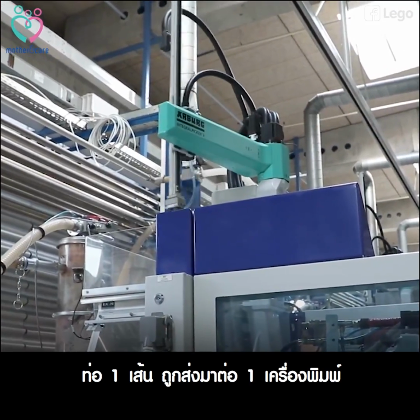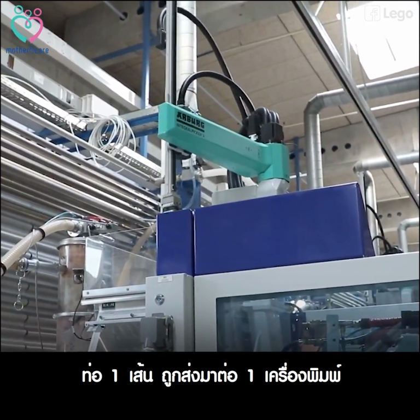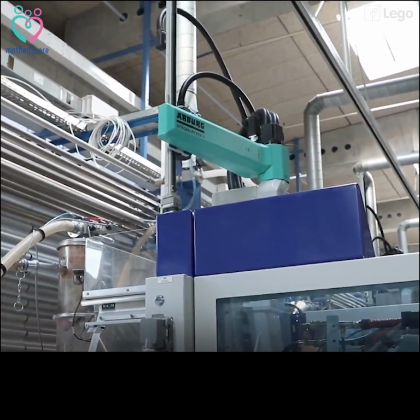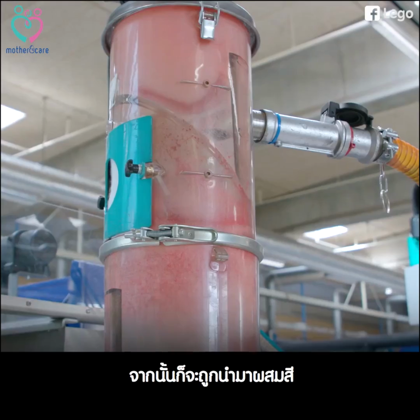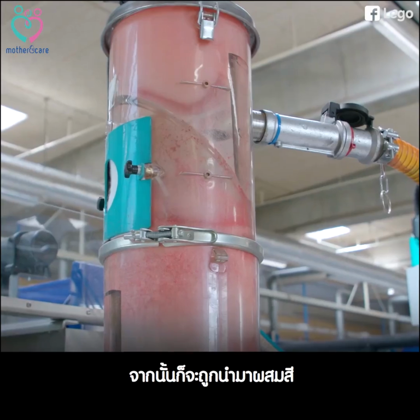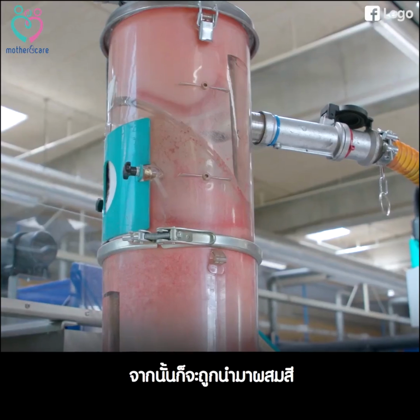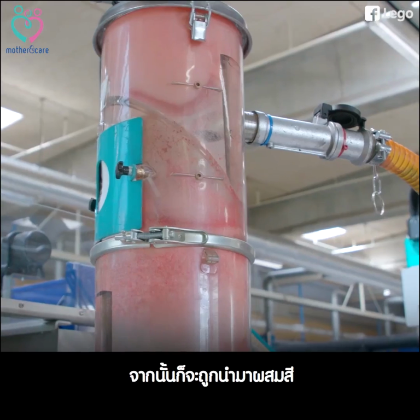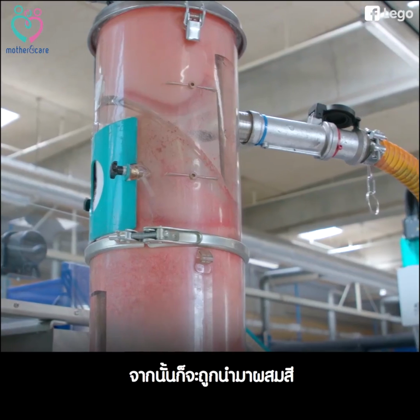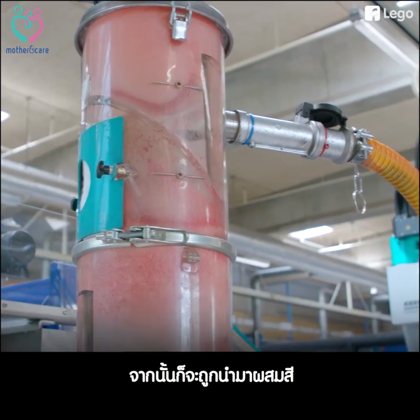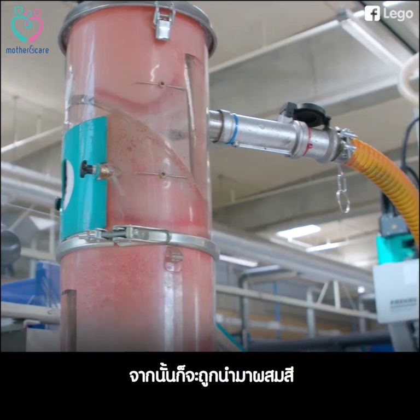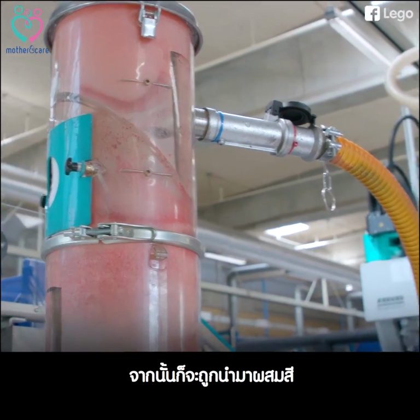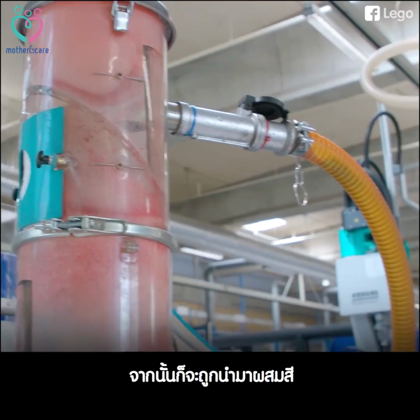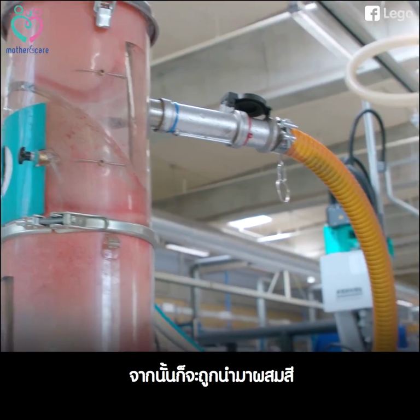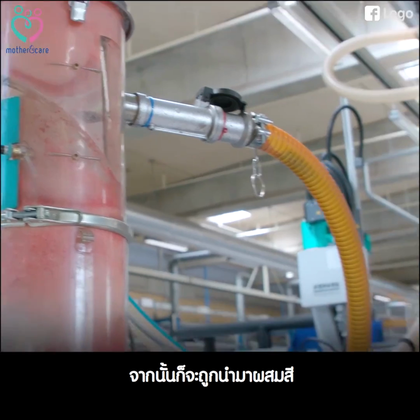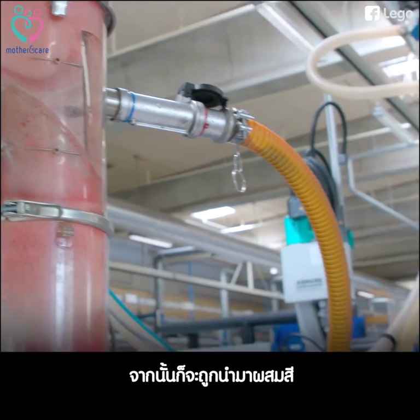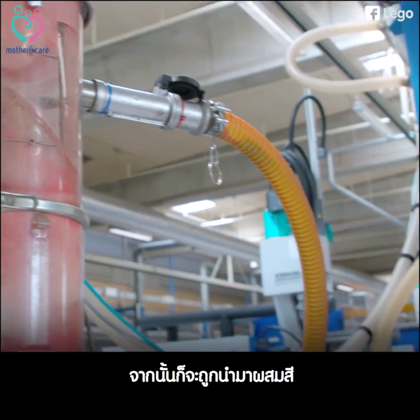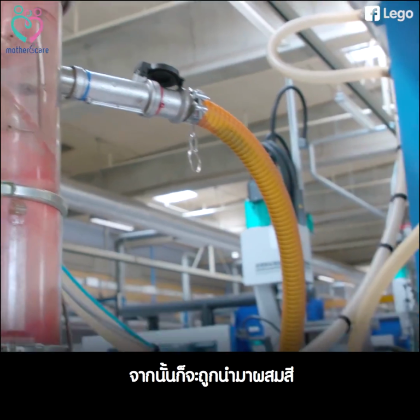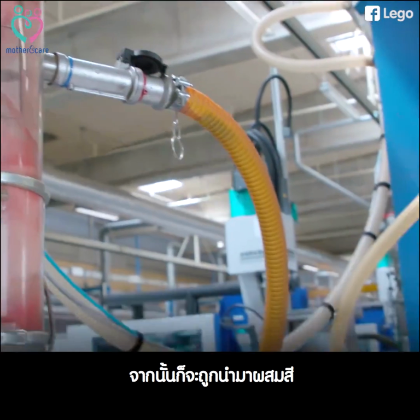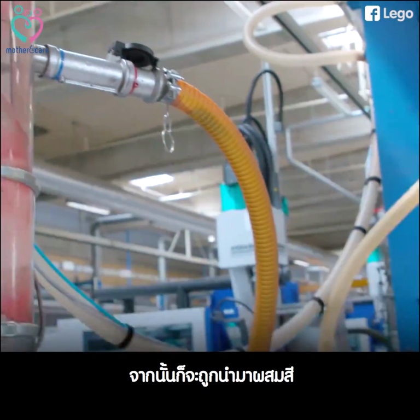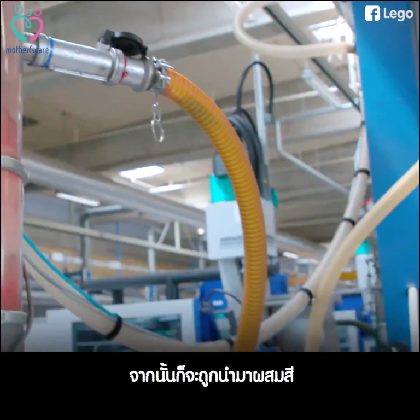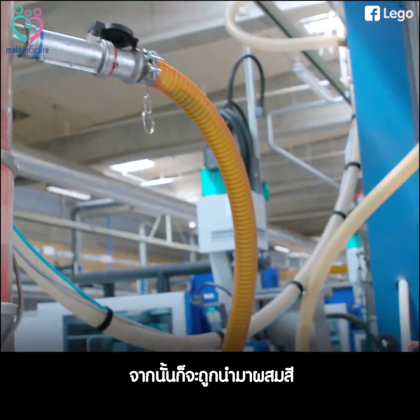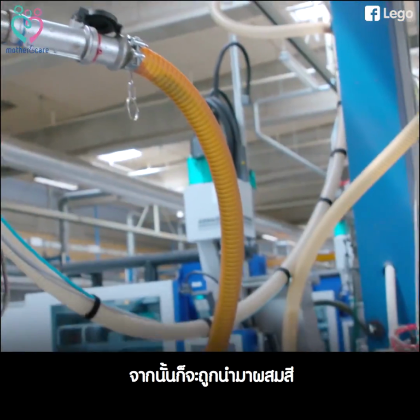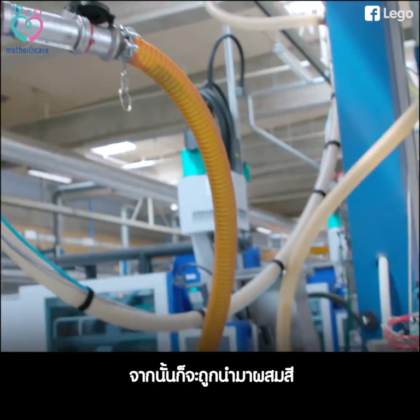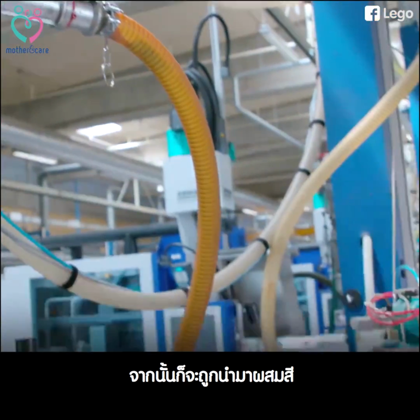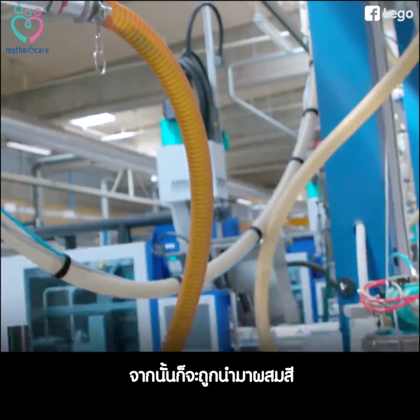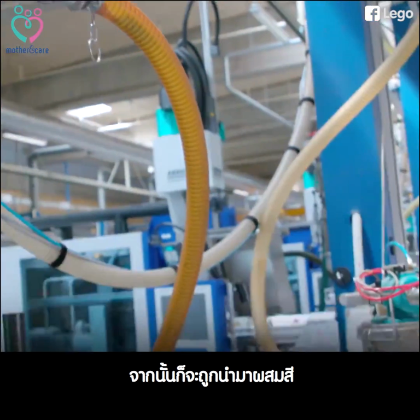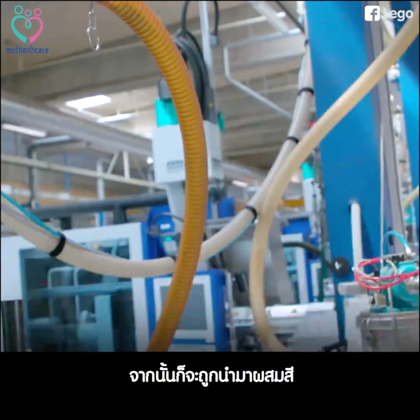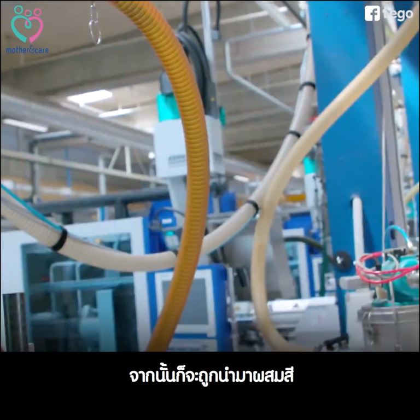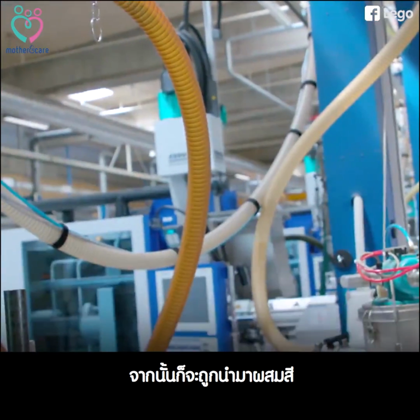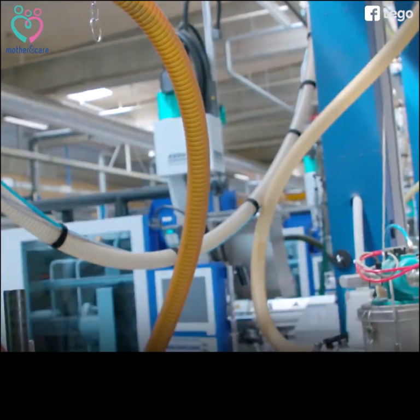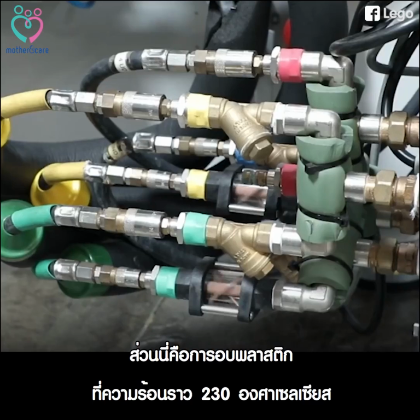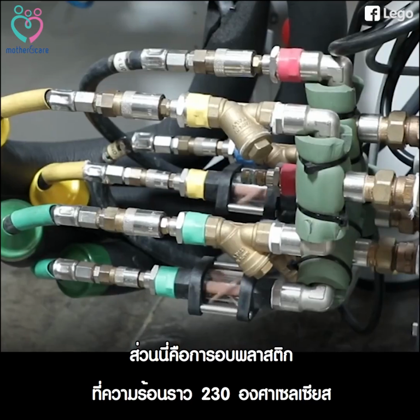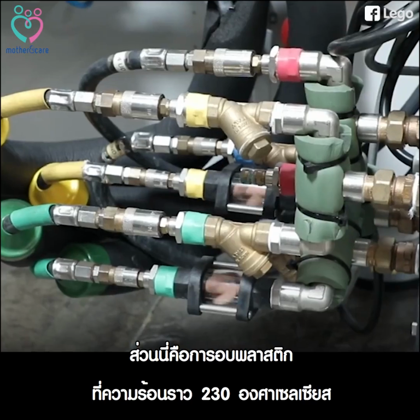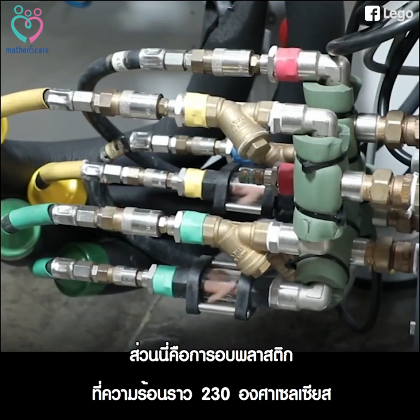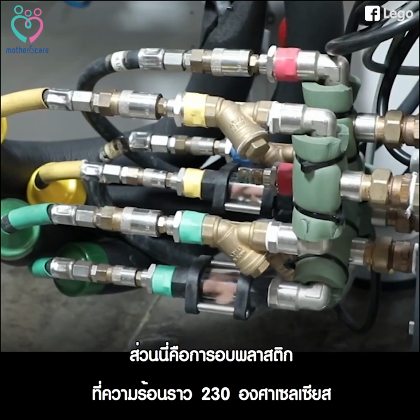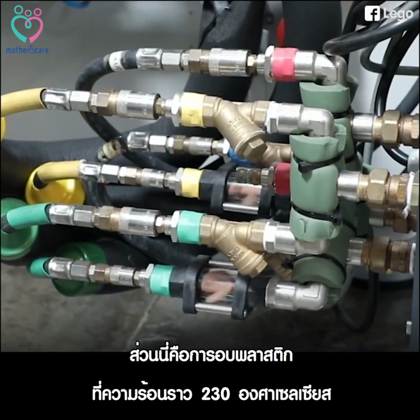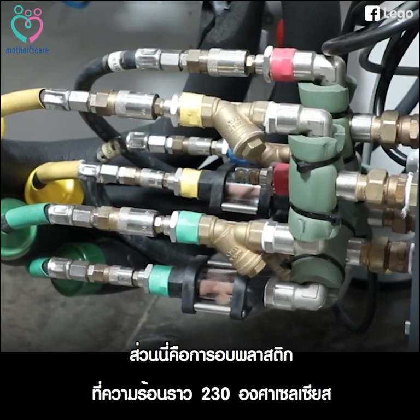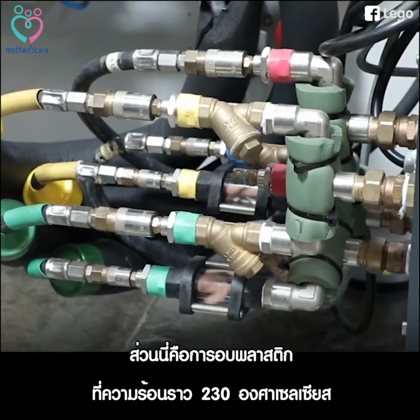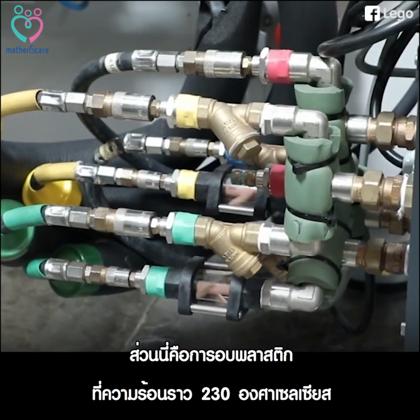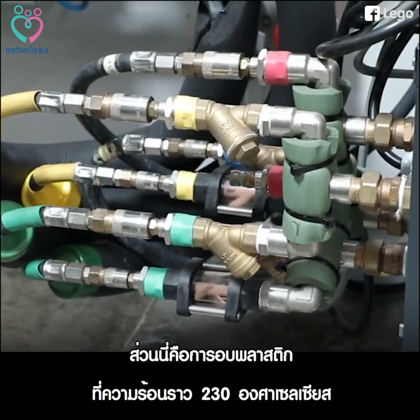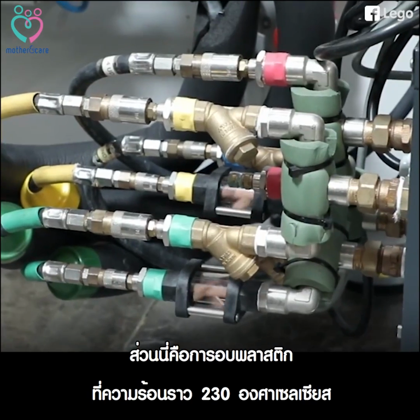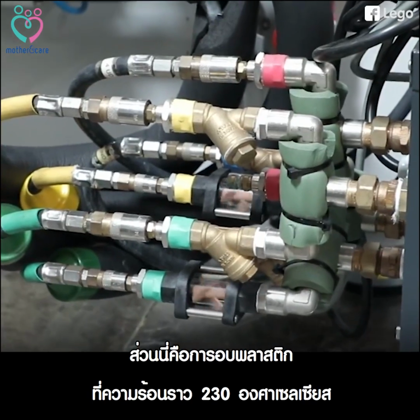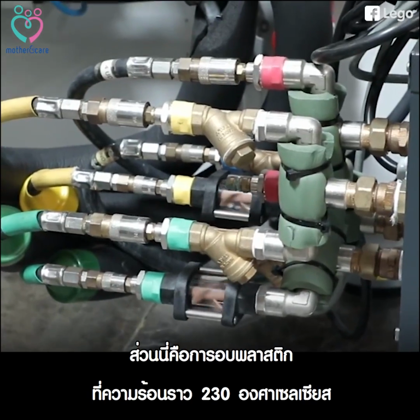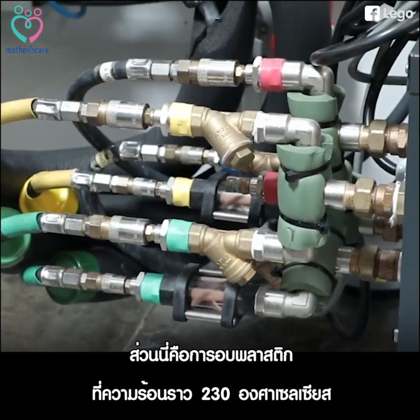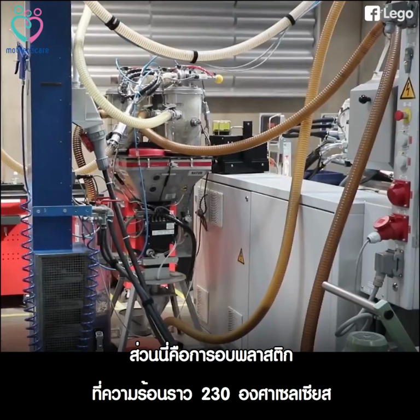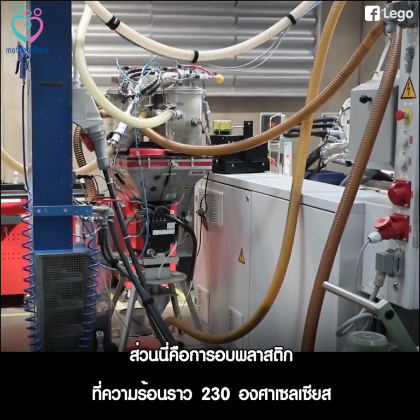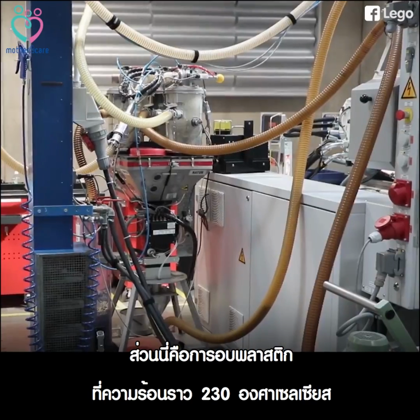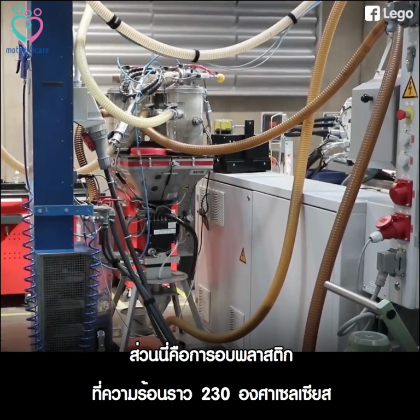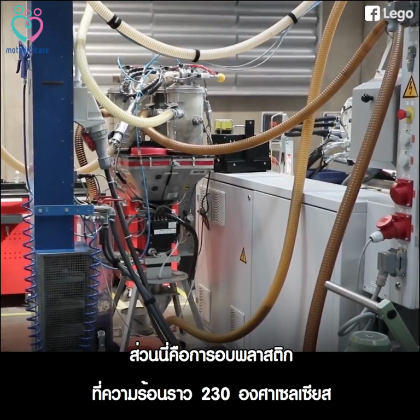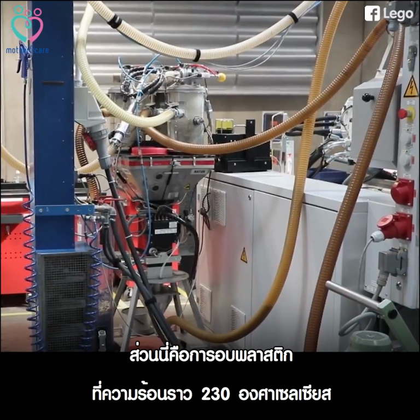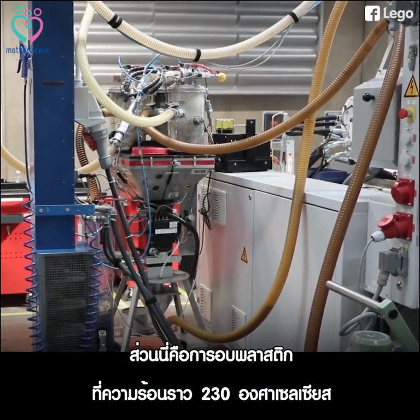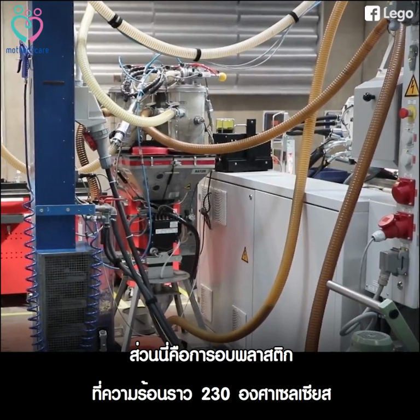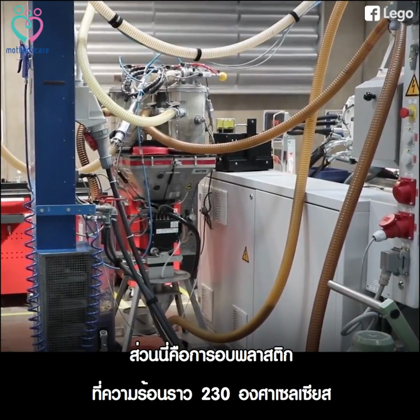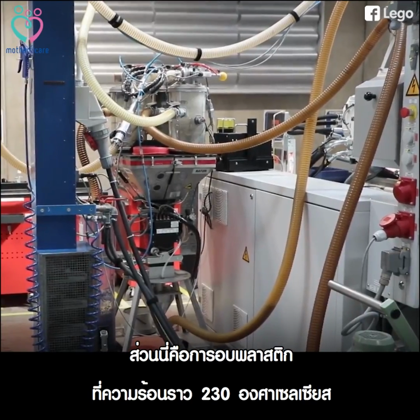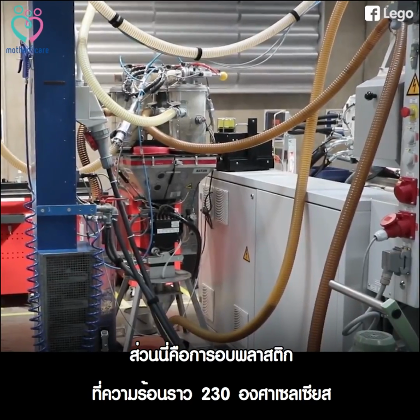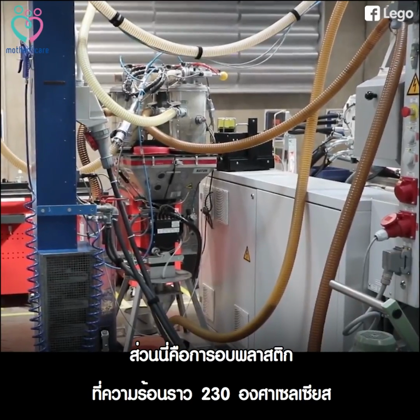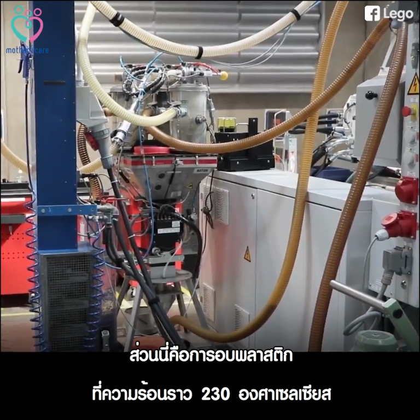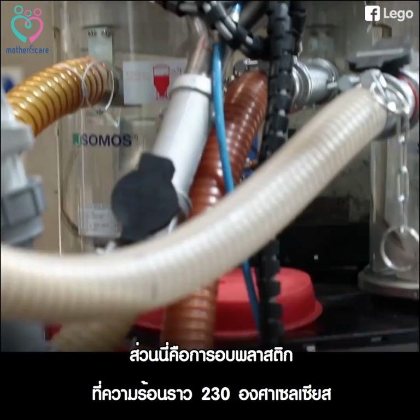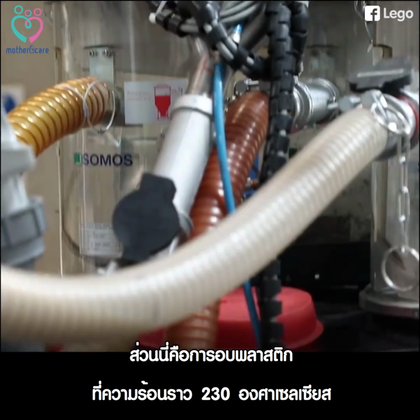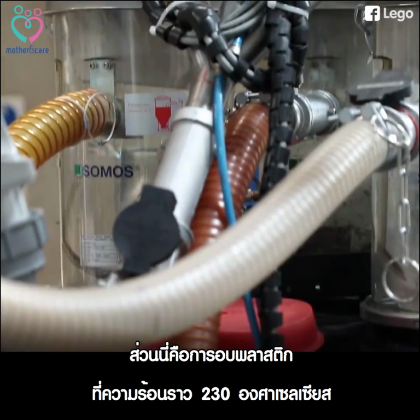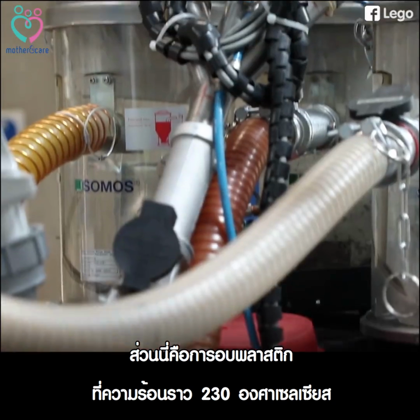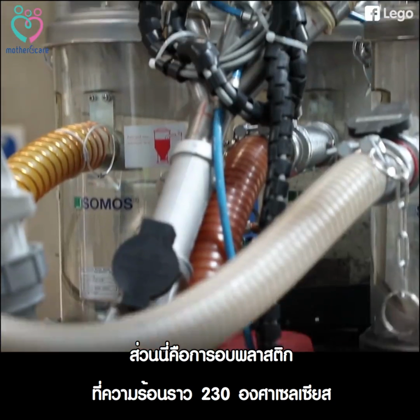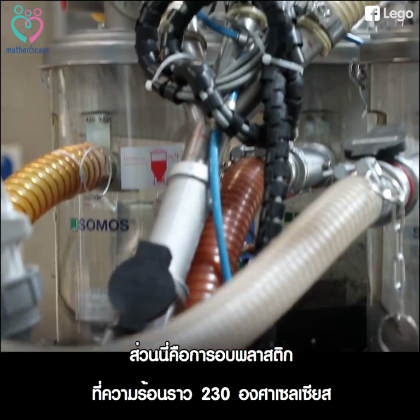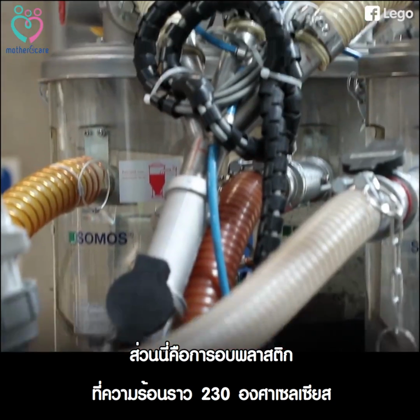They mix in the color, and then this is where it gets heated up — approximately 230 degrees Celsius.